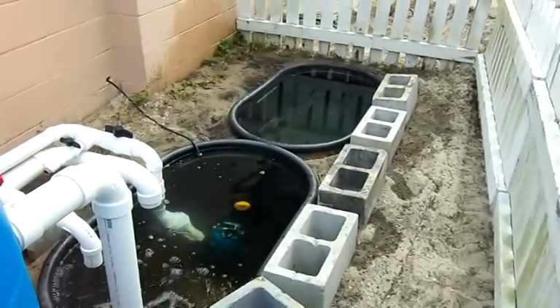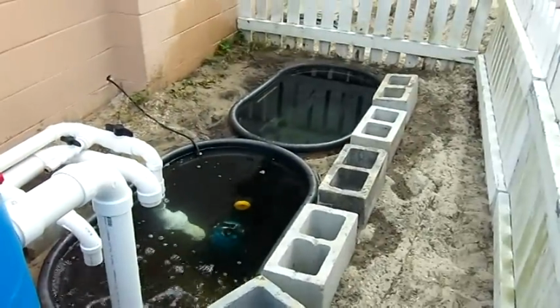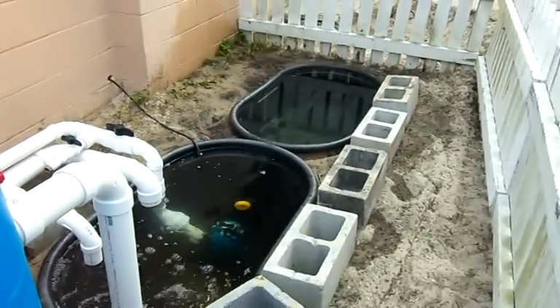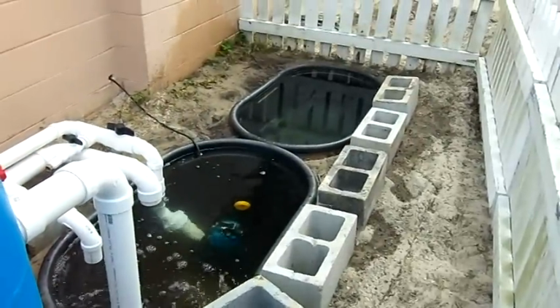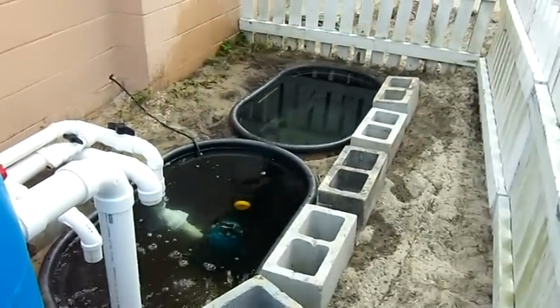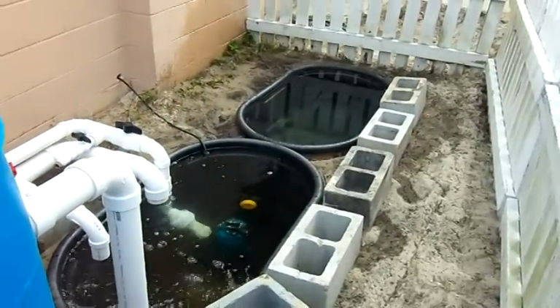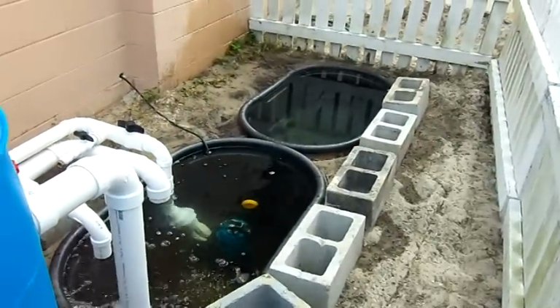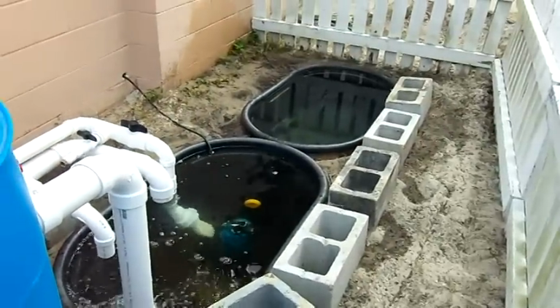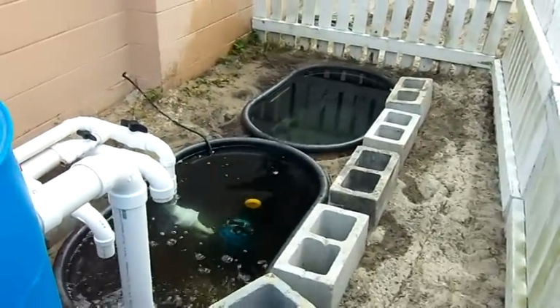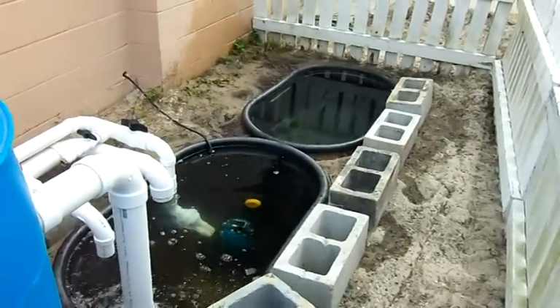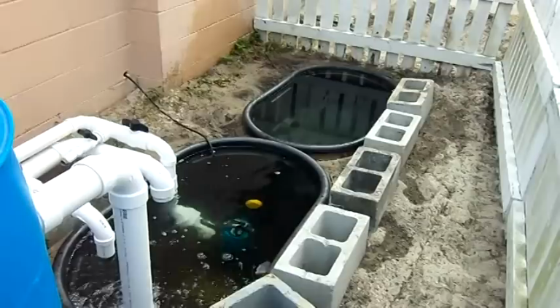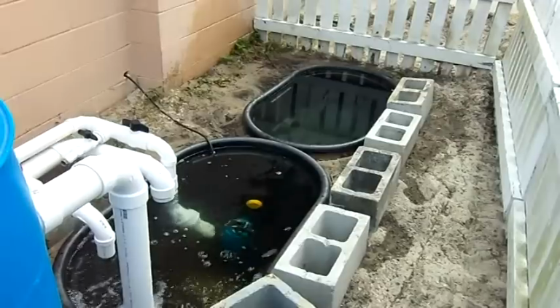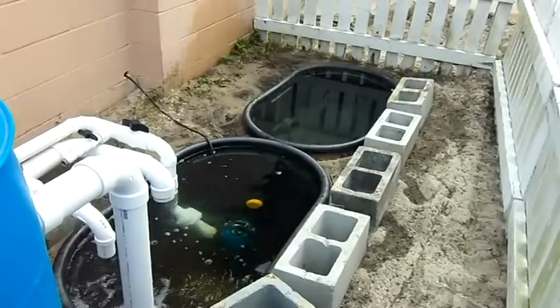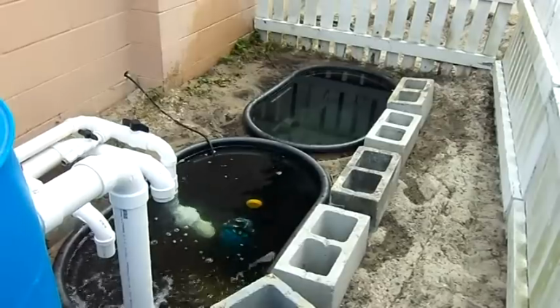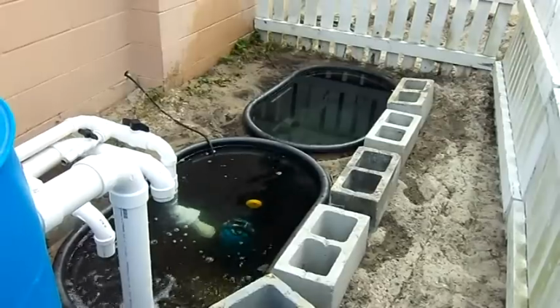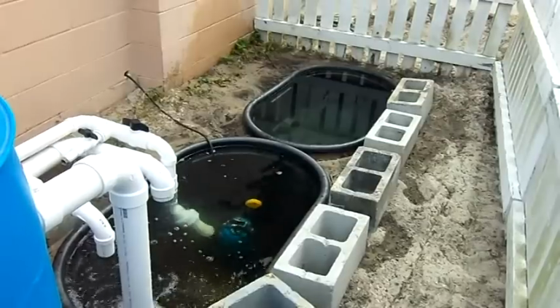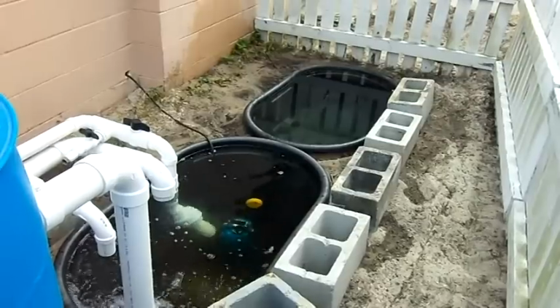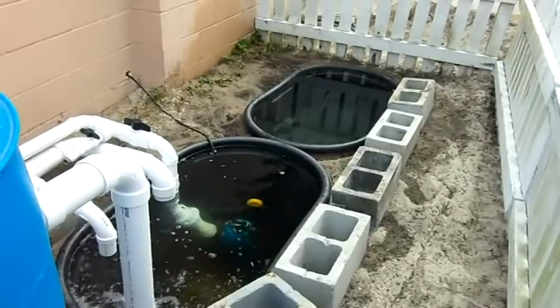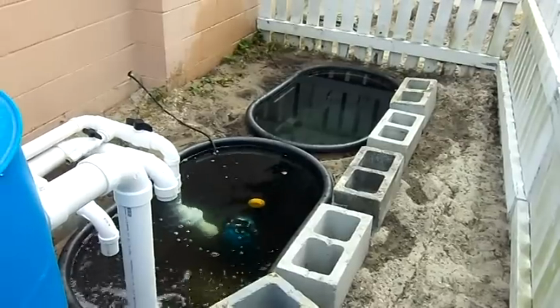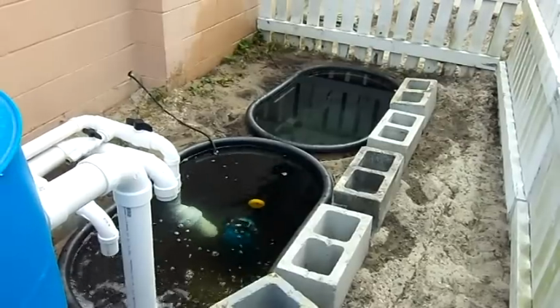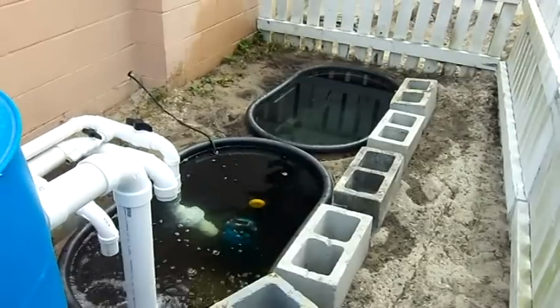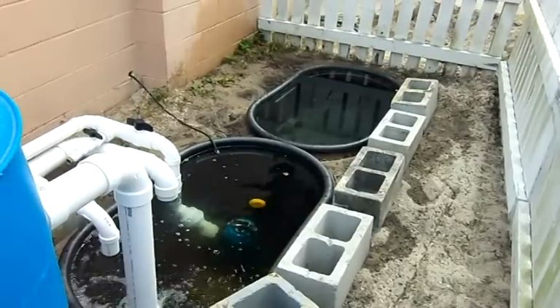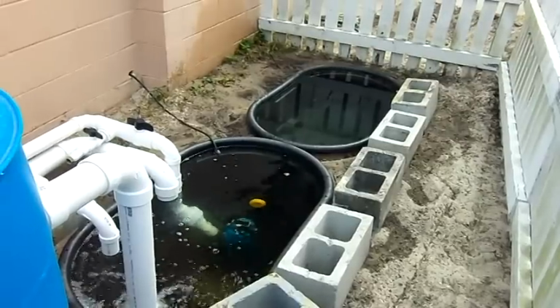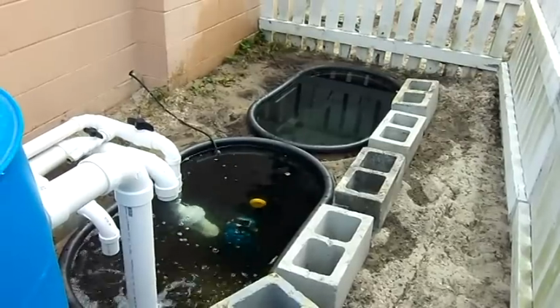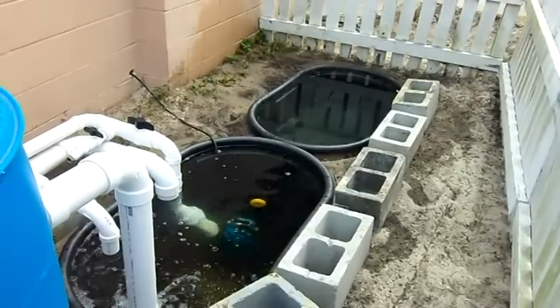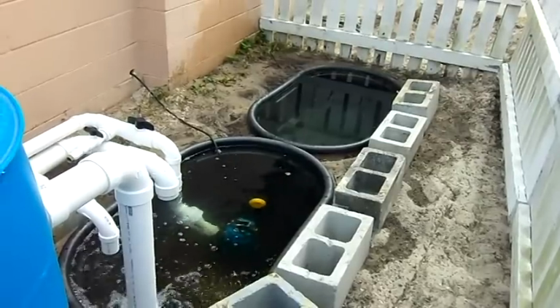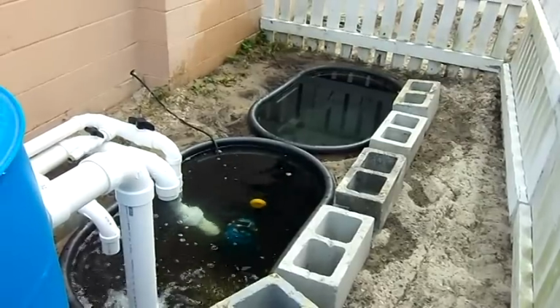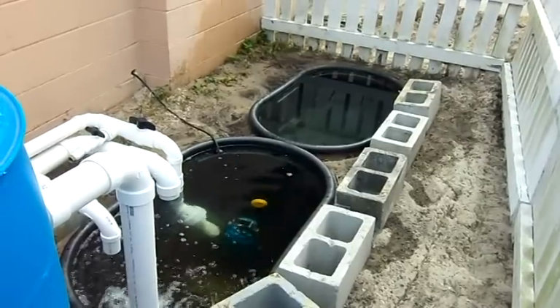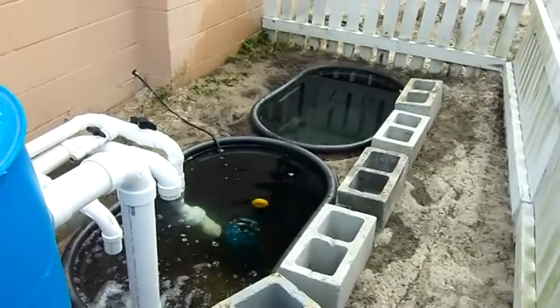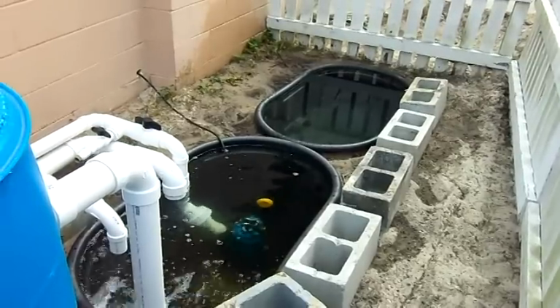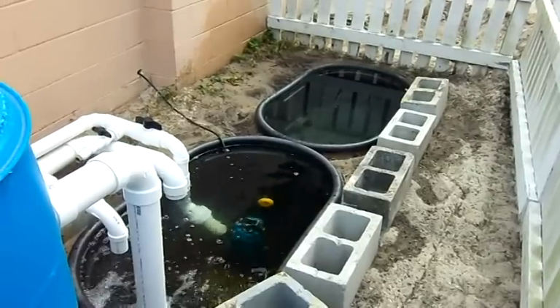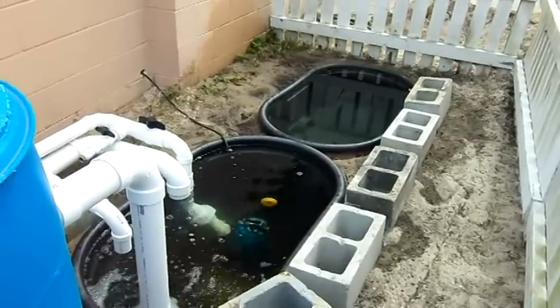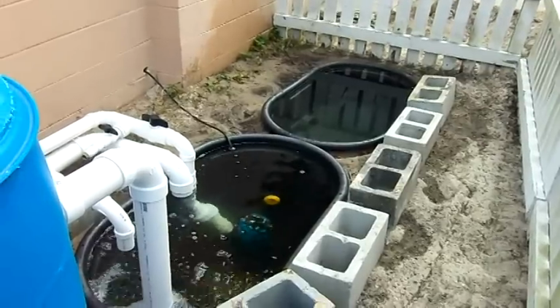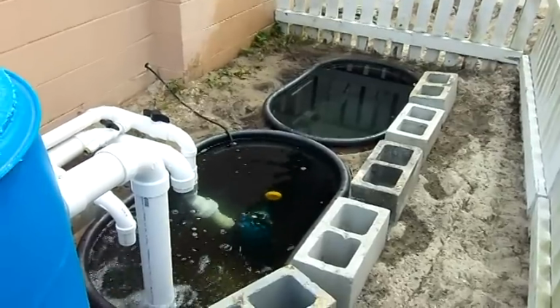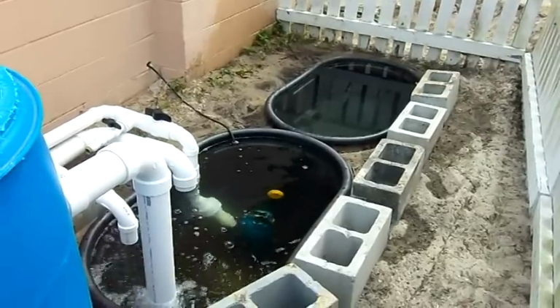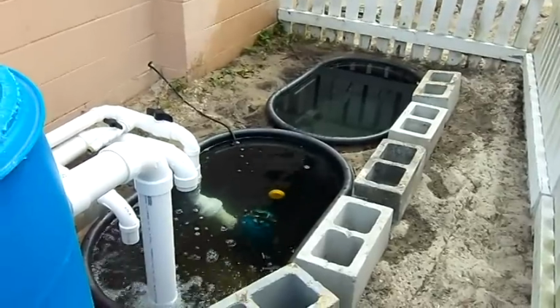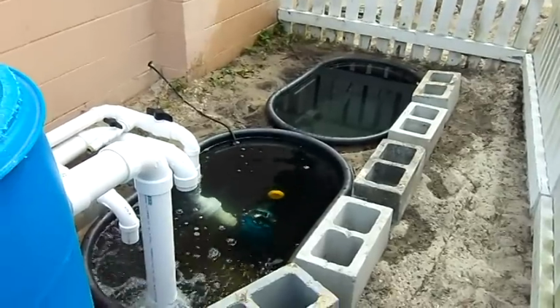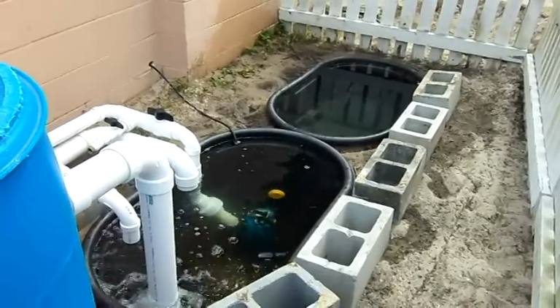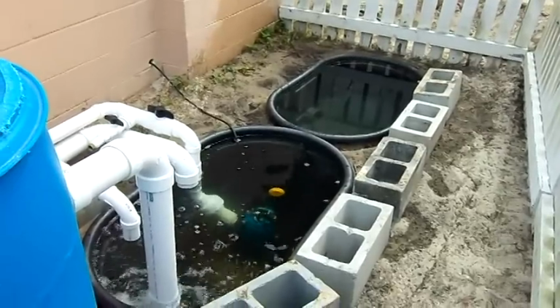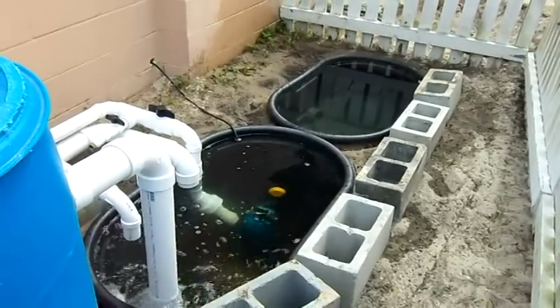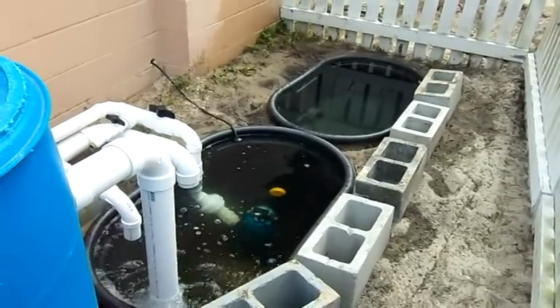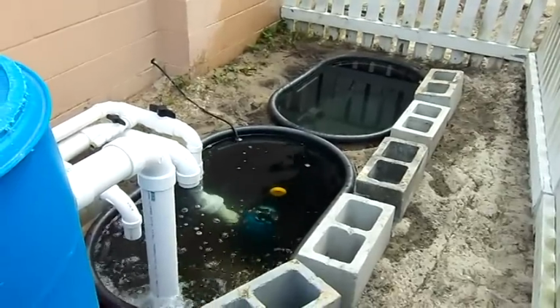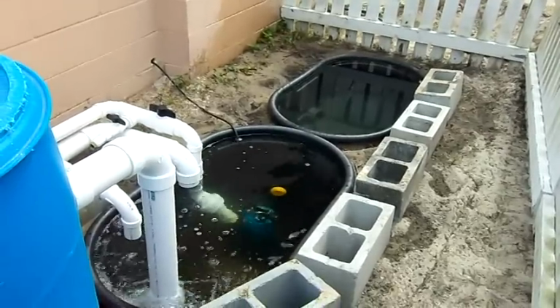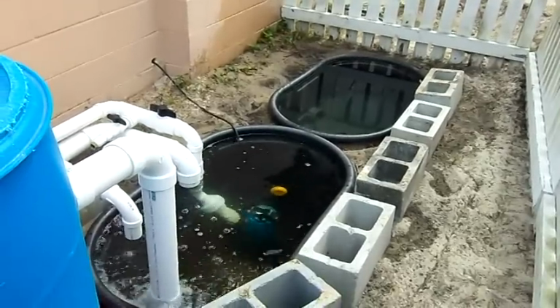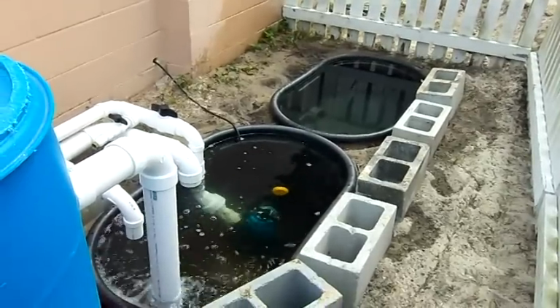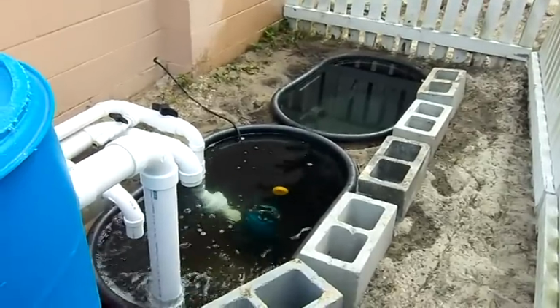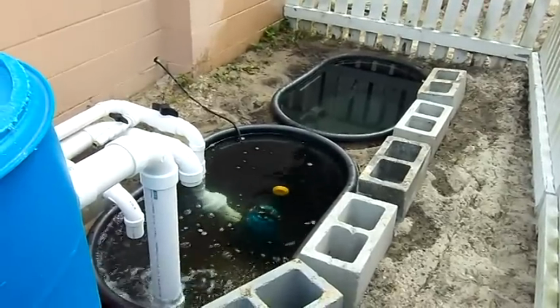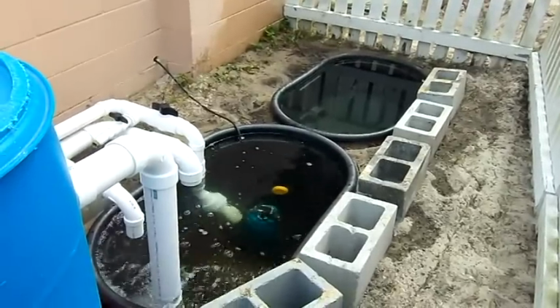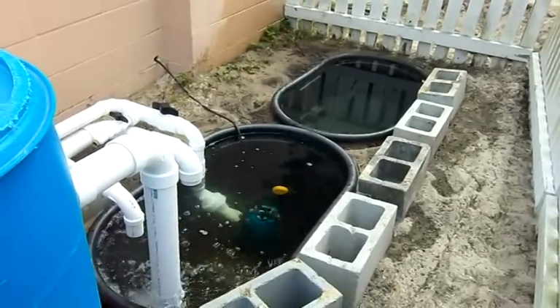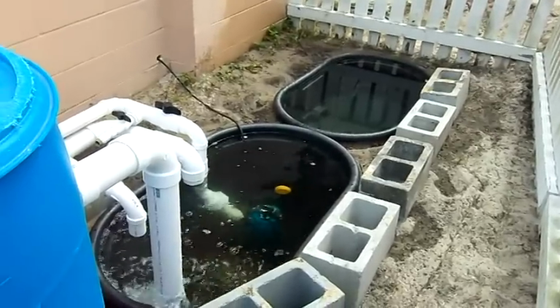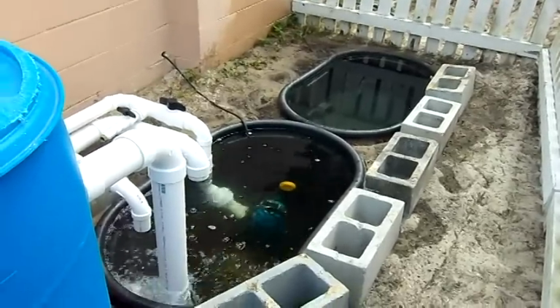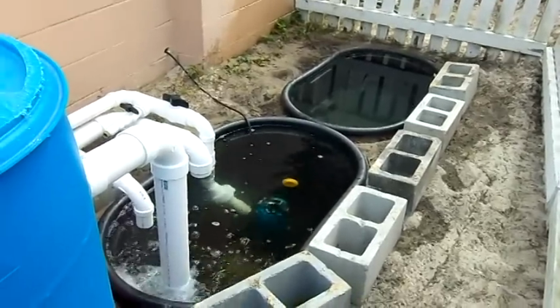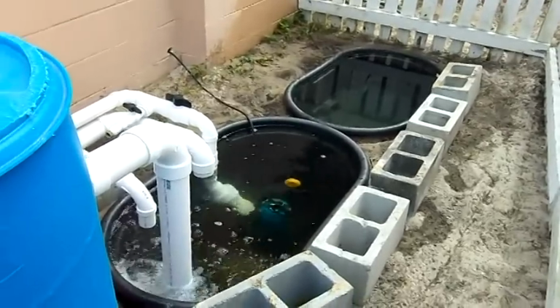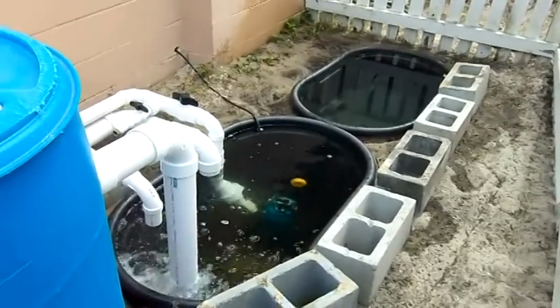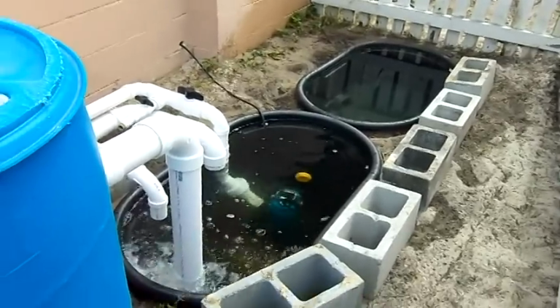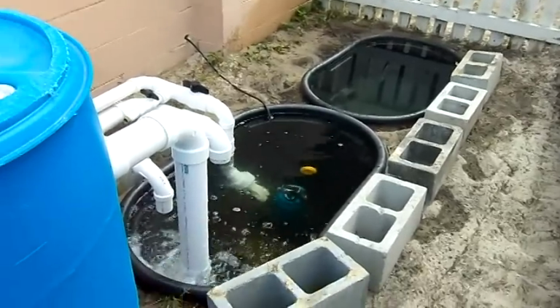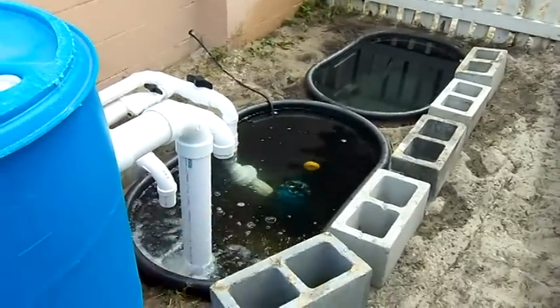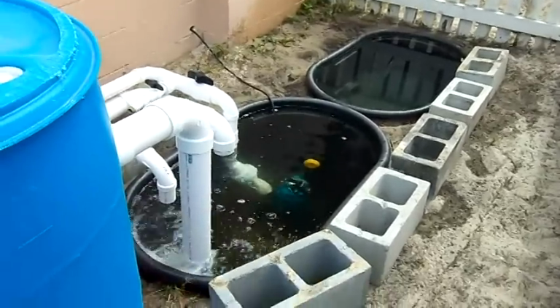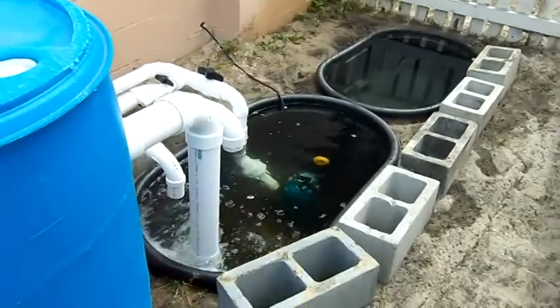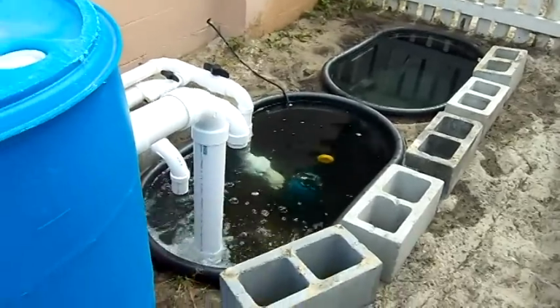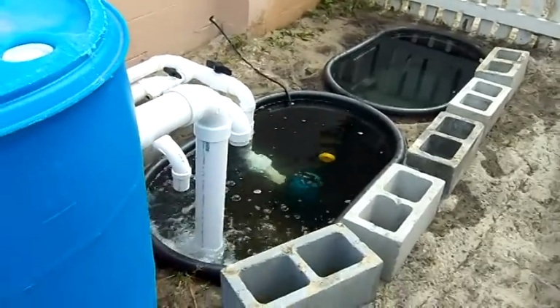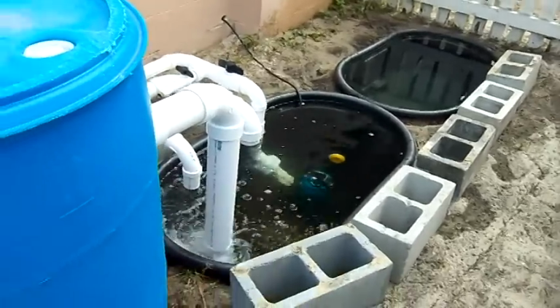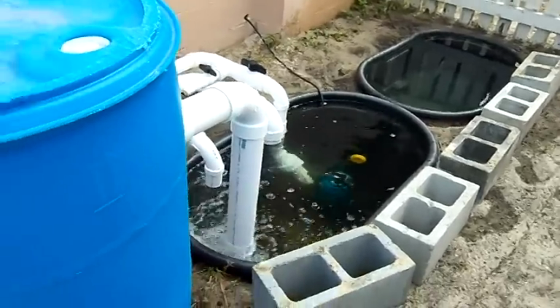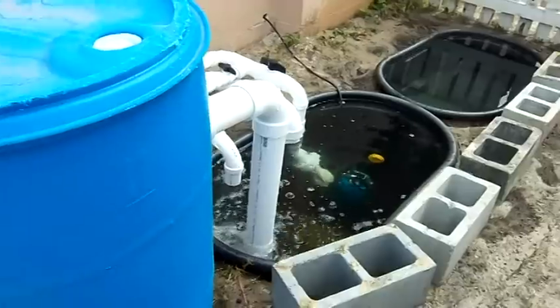Why are there two sump tanks? Just to get enough — to get 200 gallons of water for a sump tank.